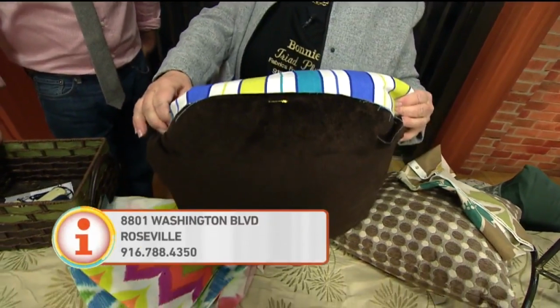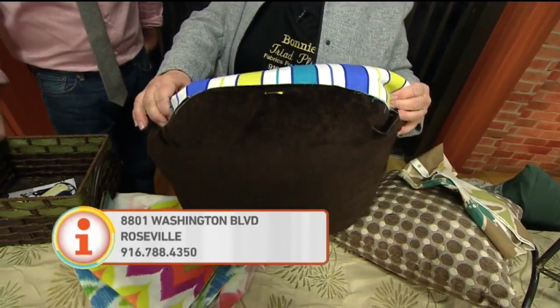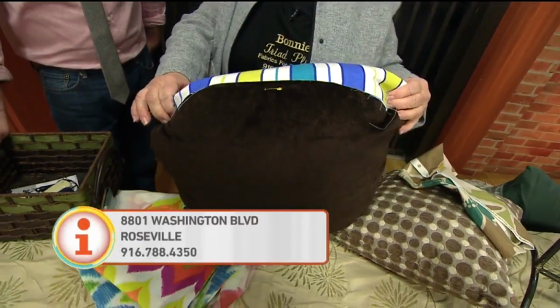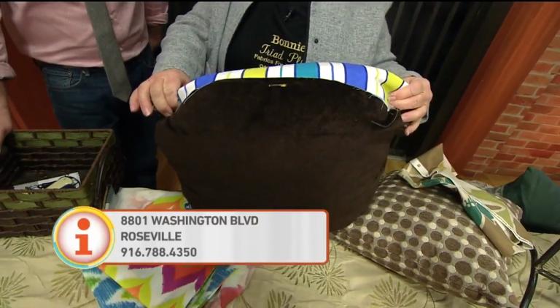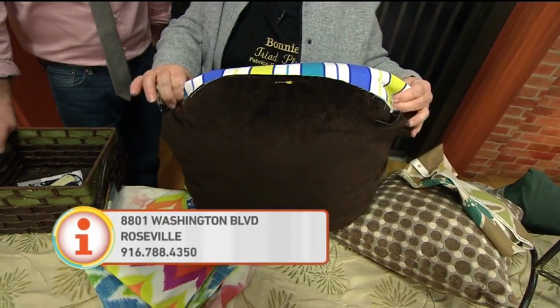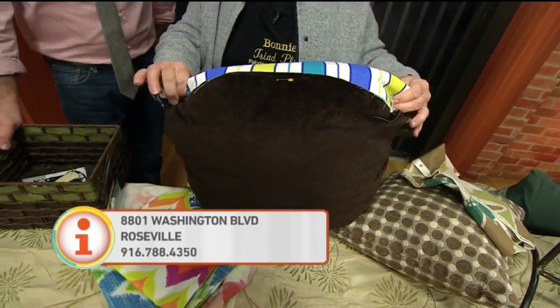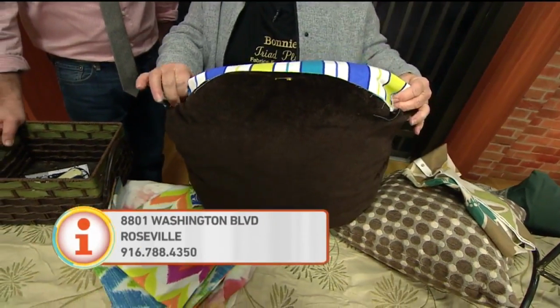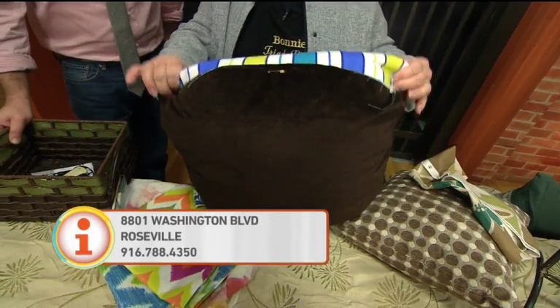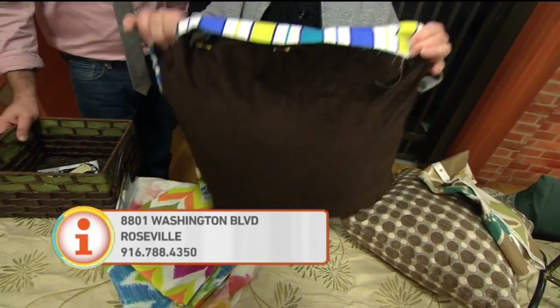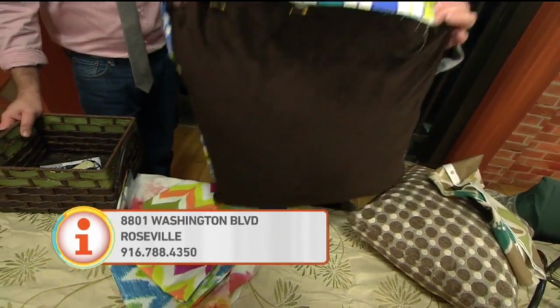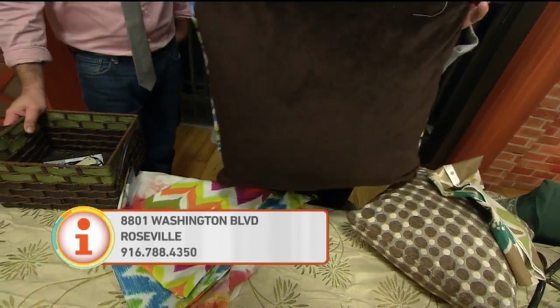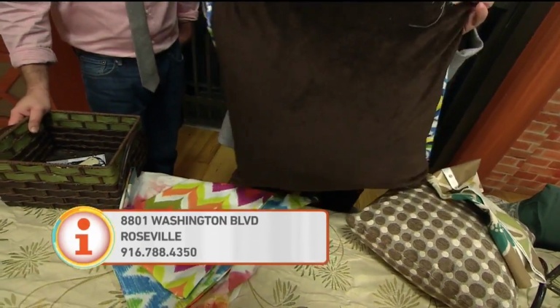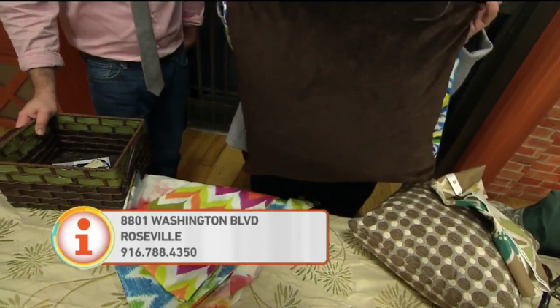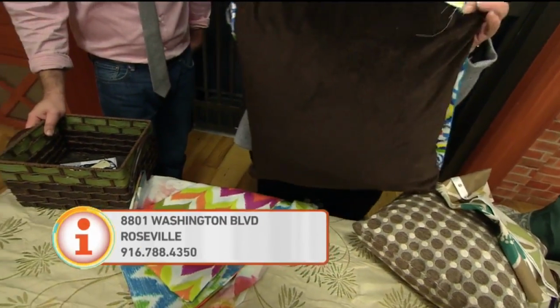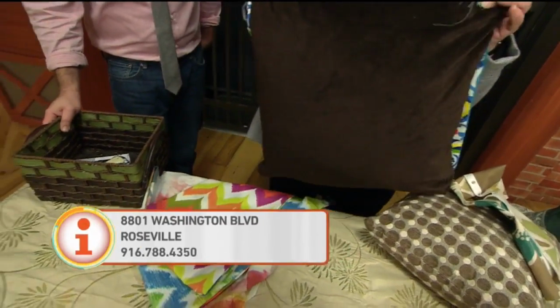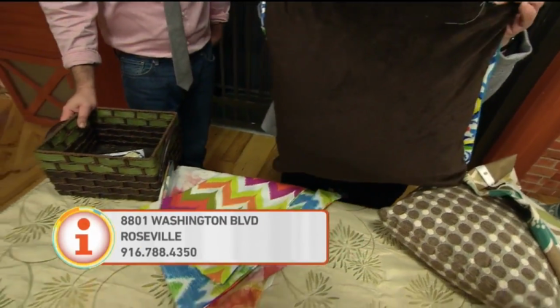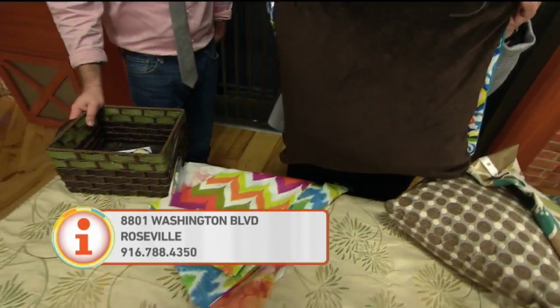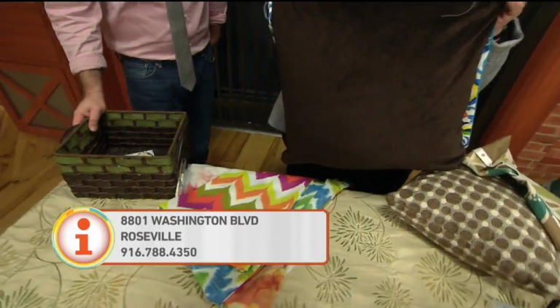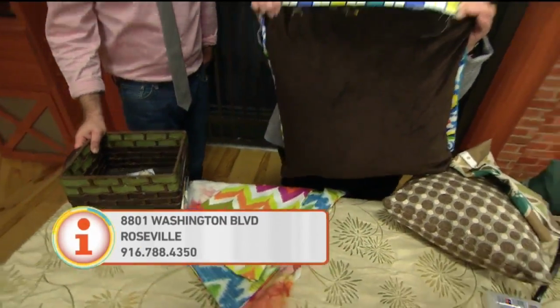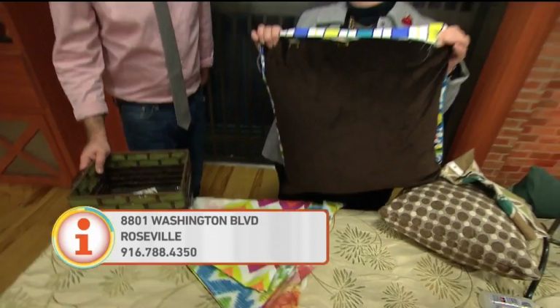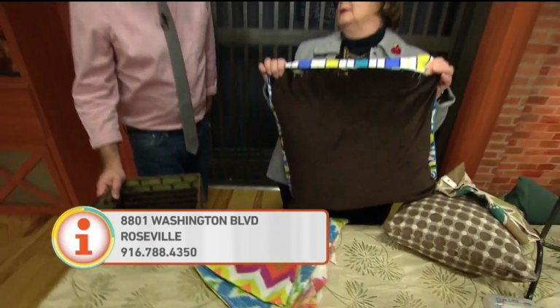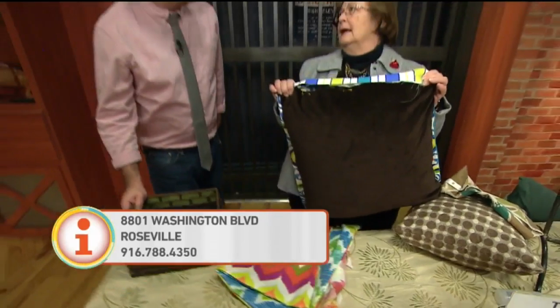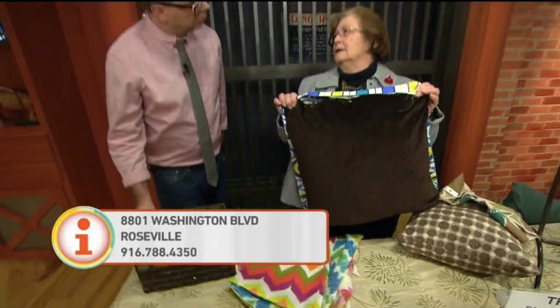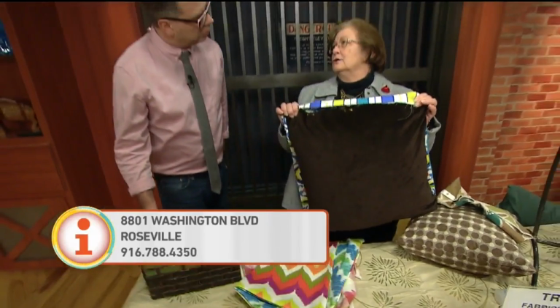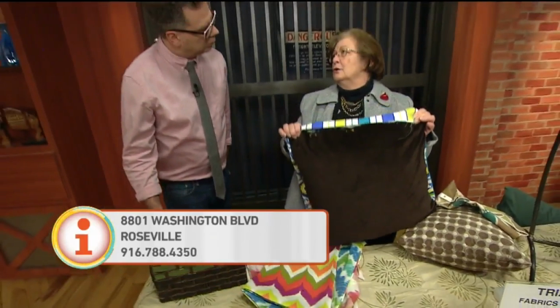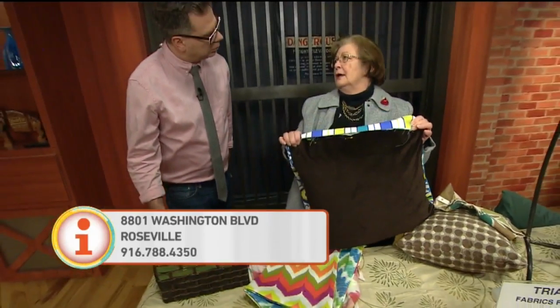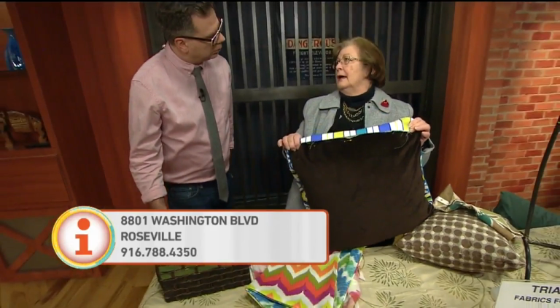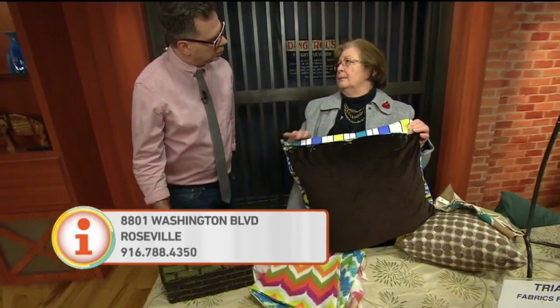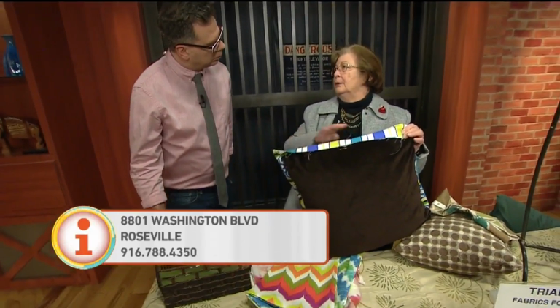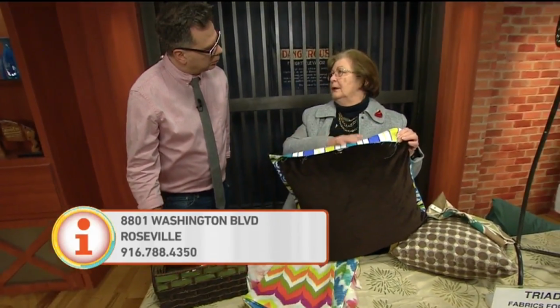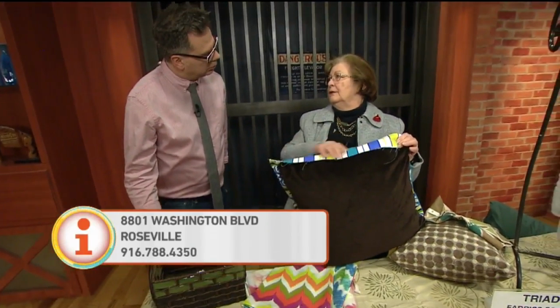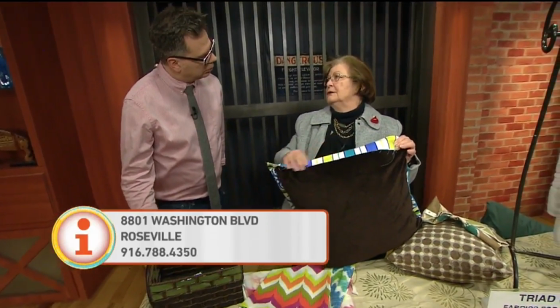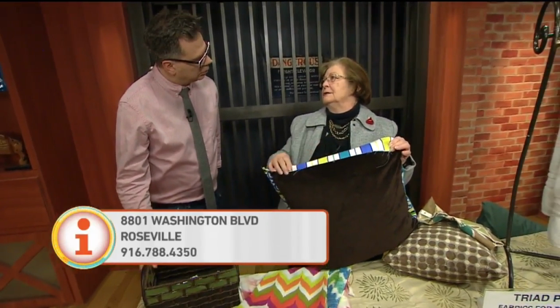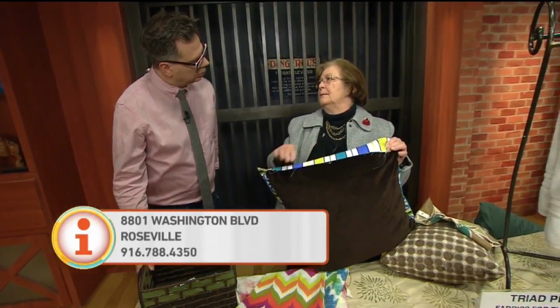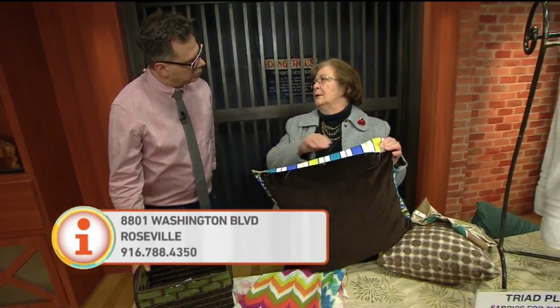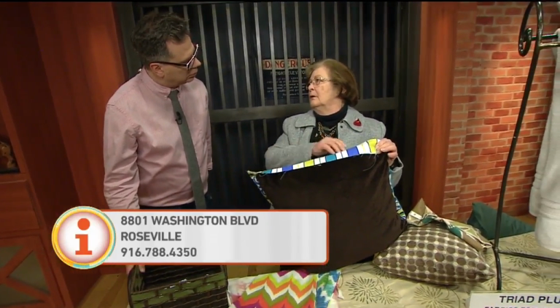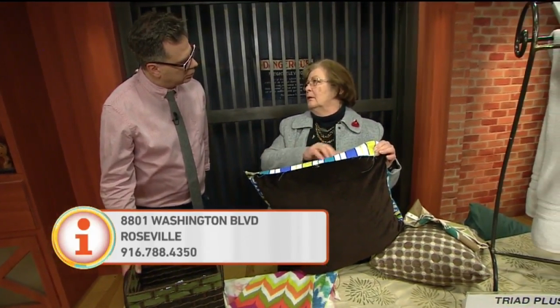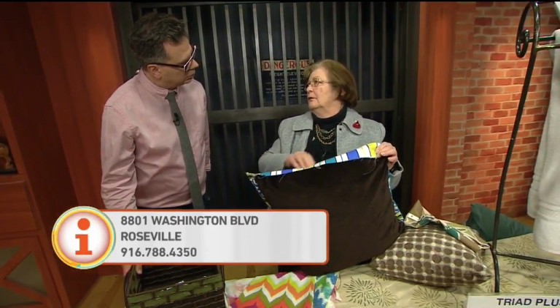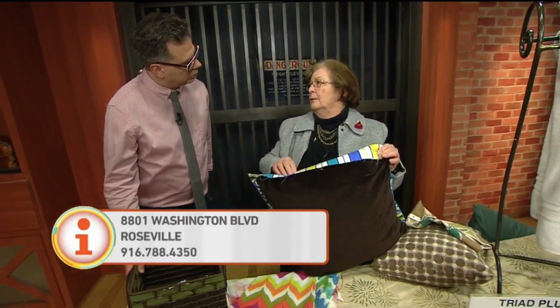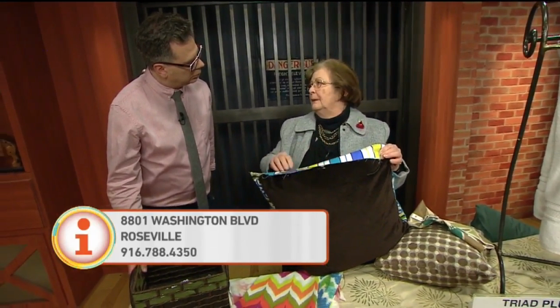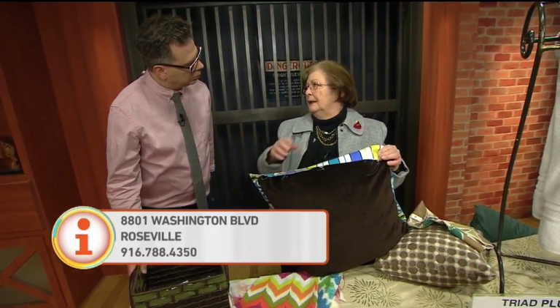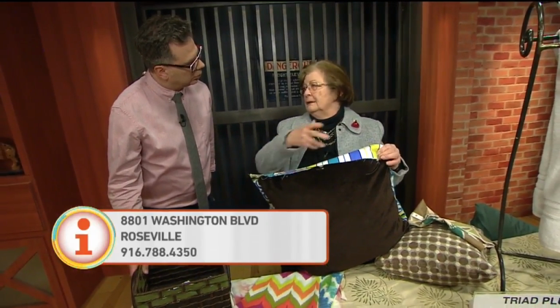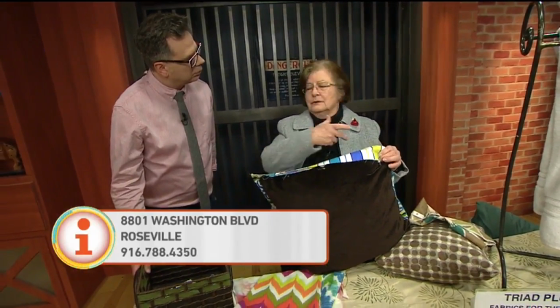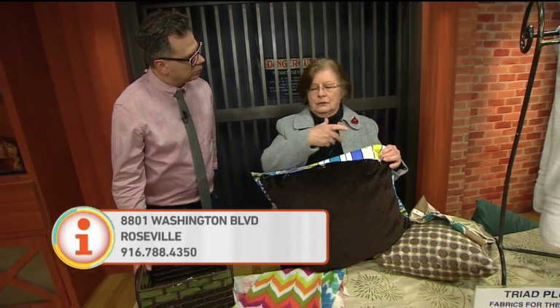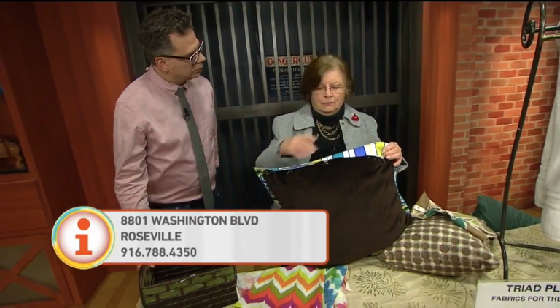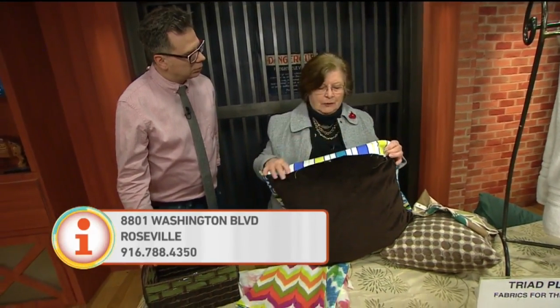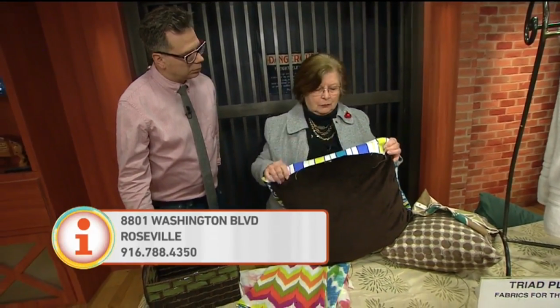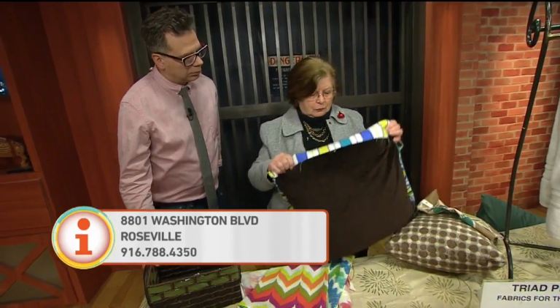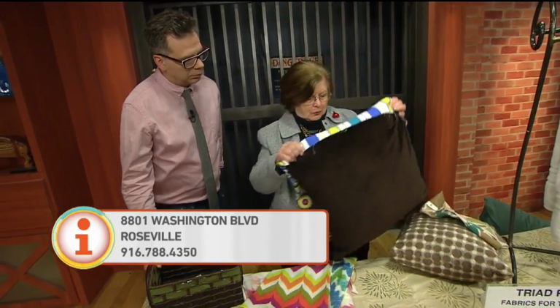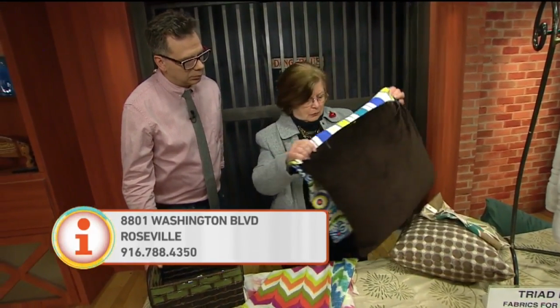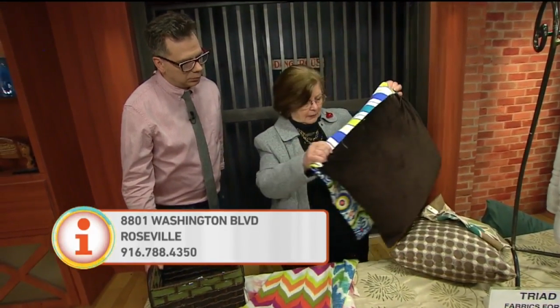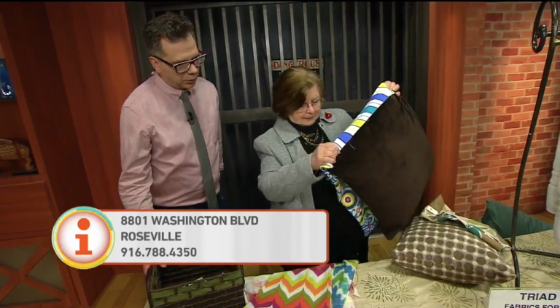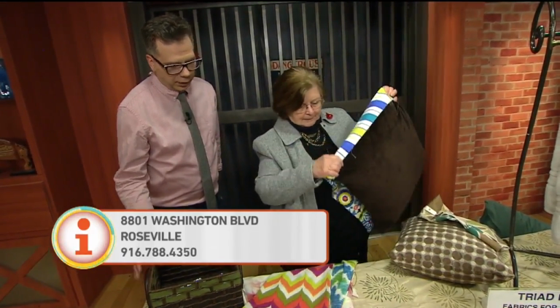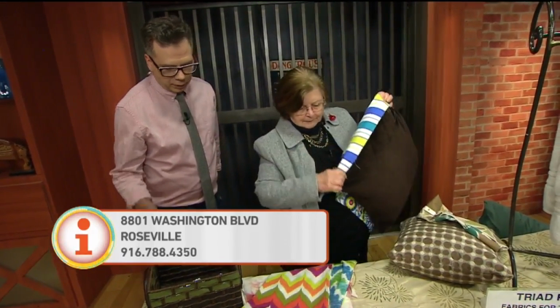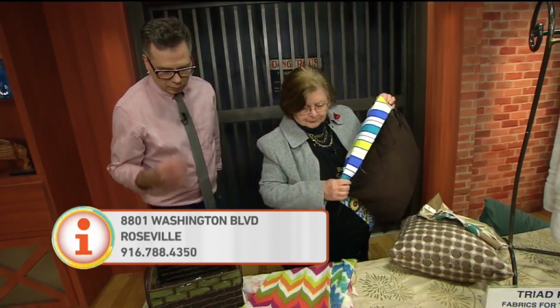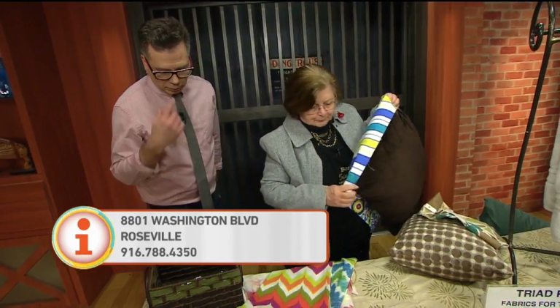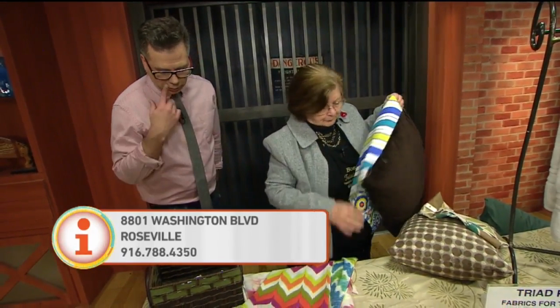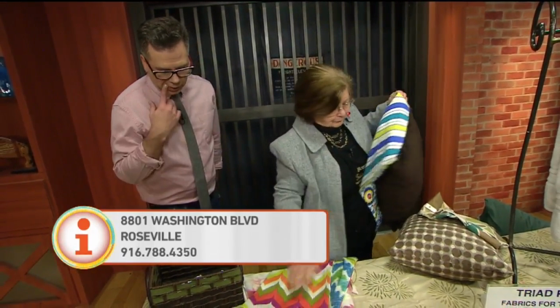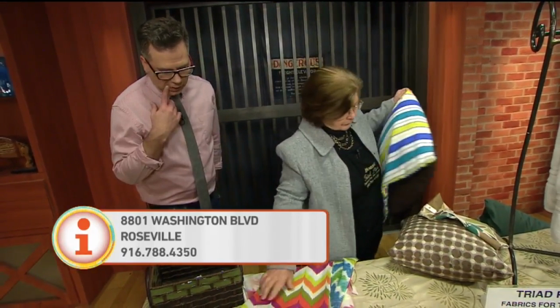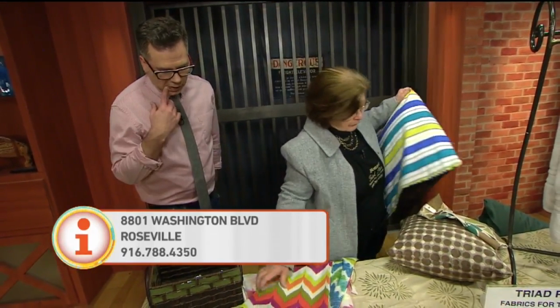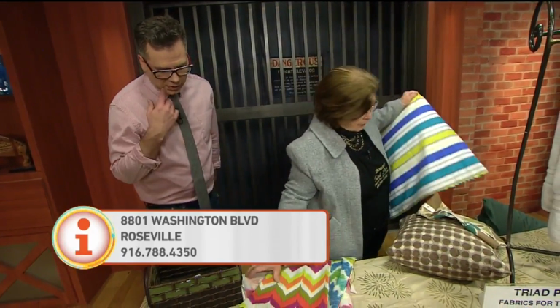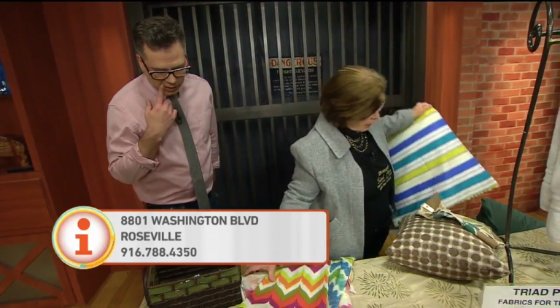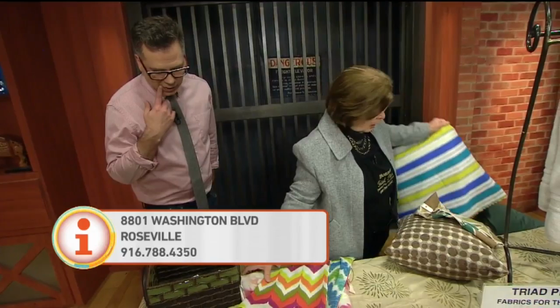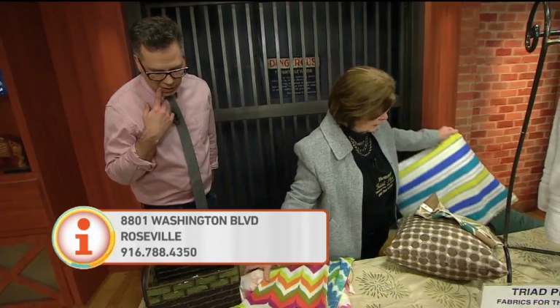Wednesday I'll have a class and I'll have more time and I can show you how to put in the zippers, pins, or velcro. Sounds good!